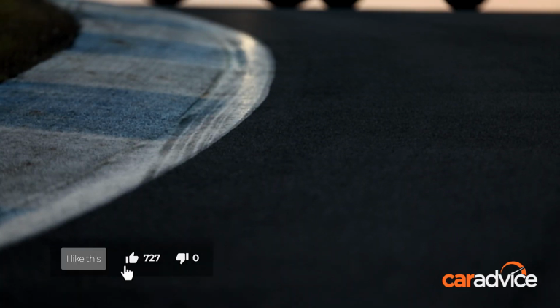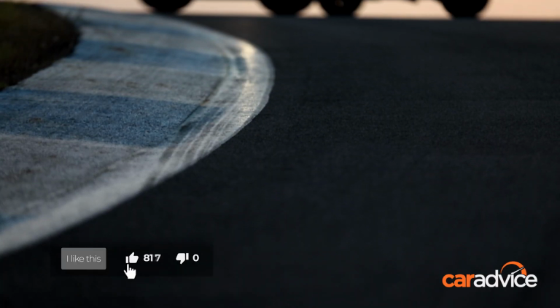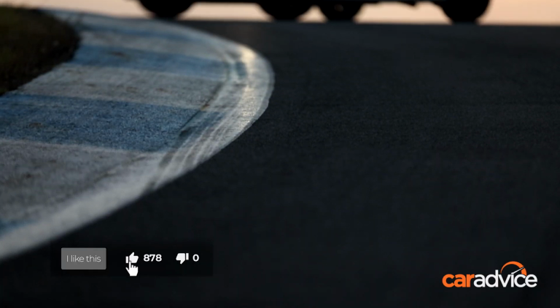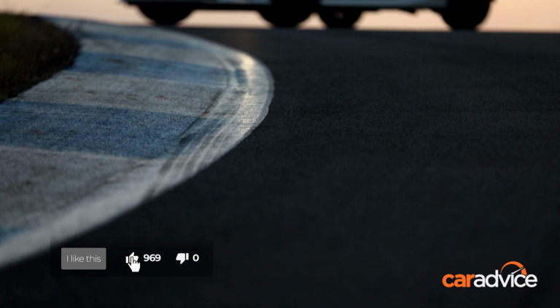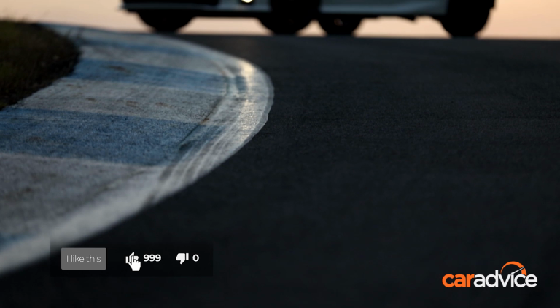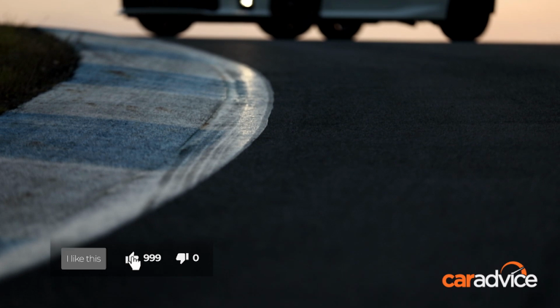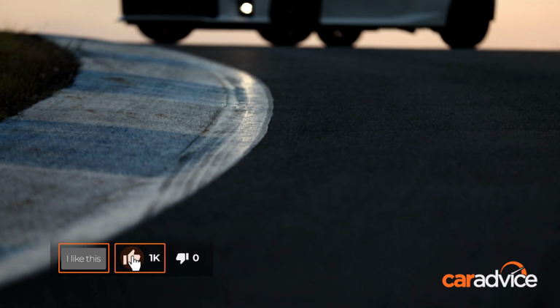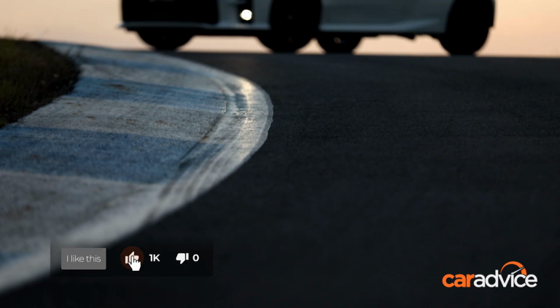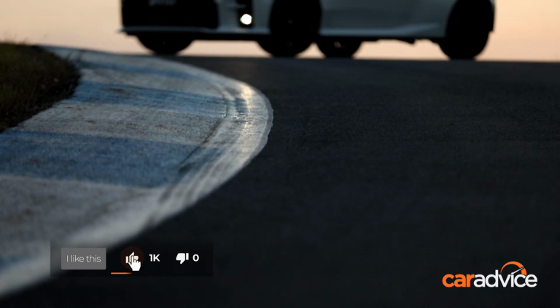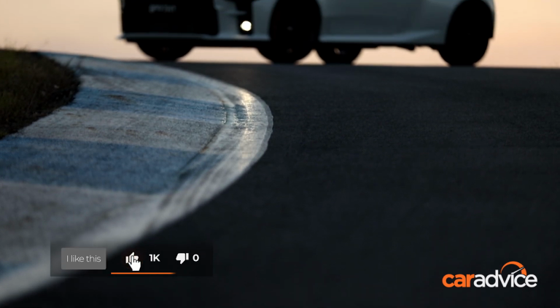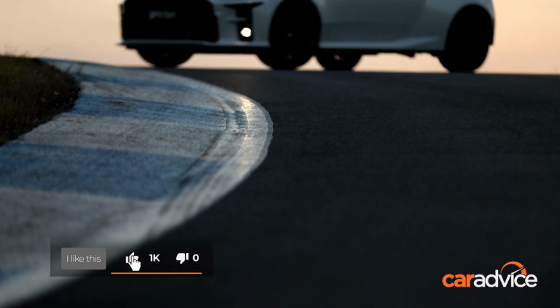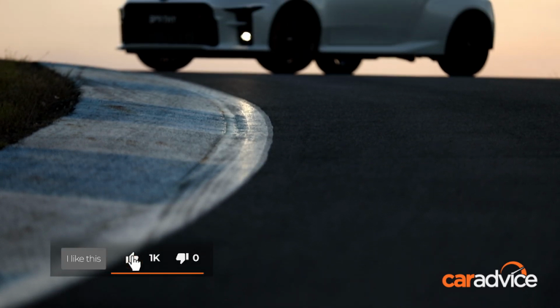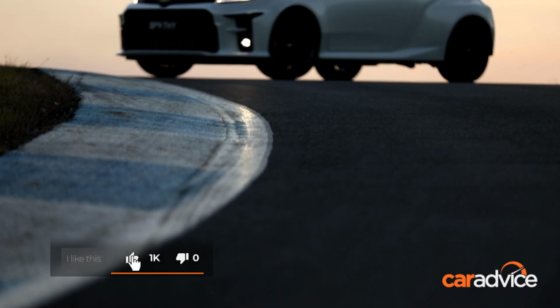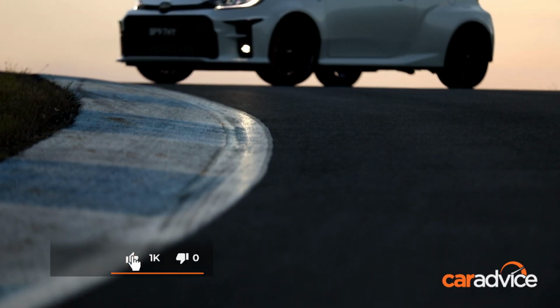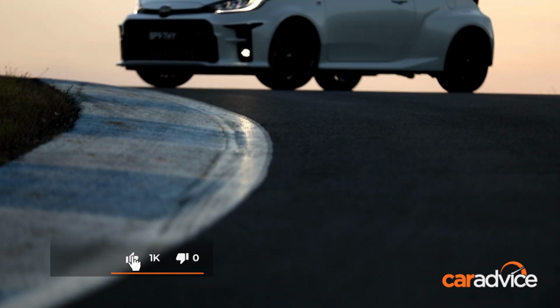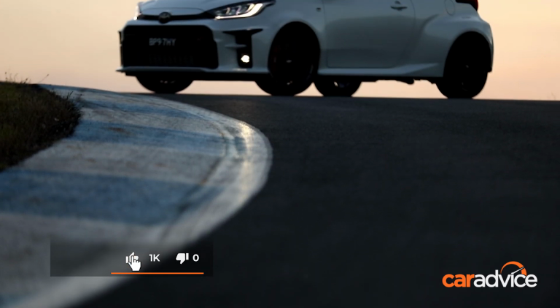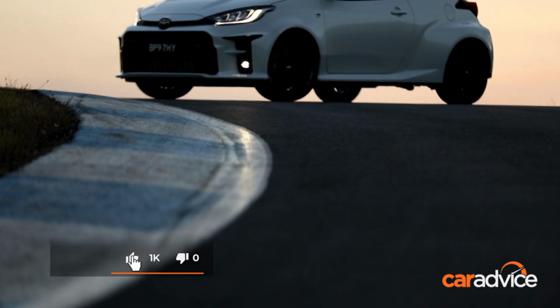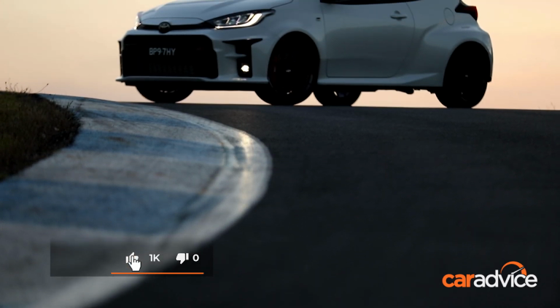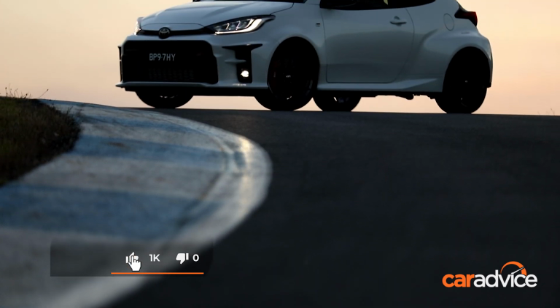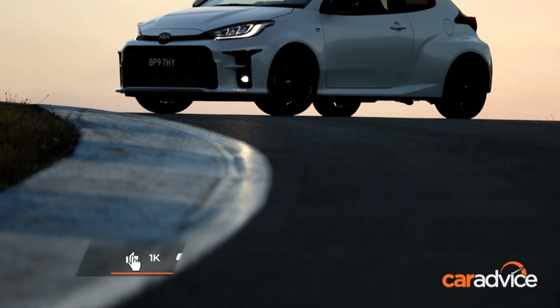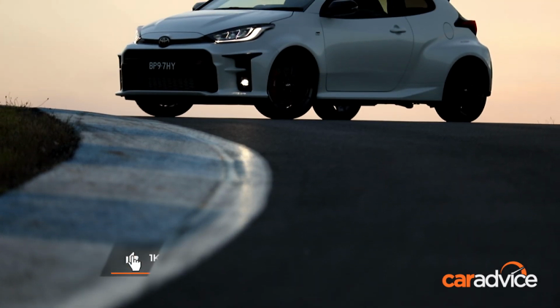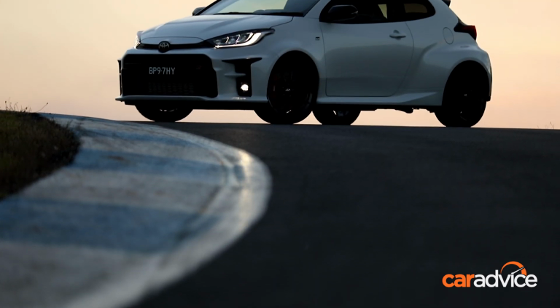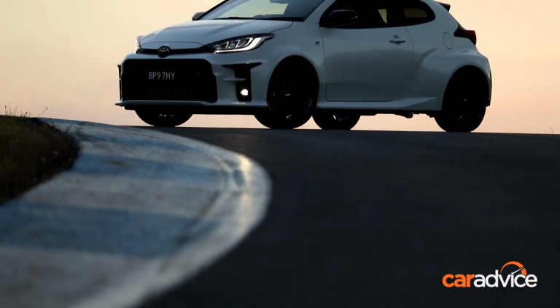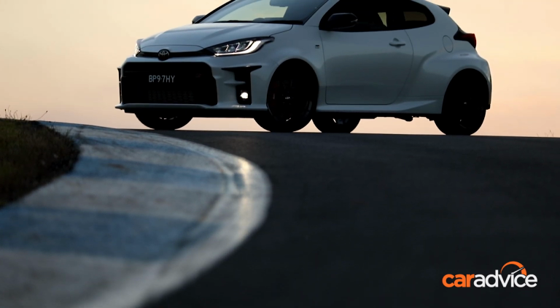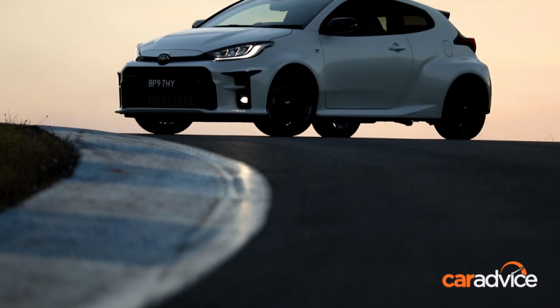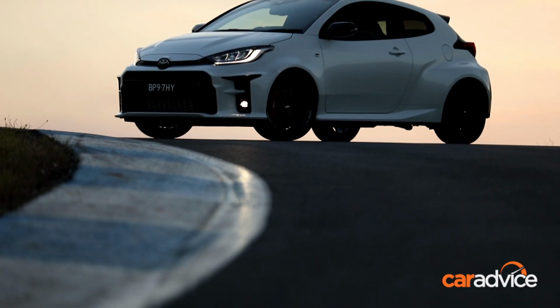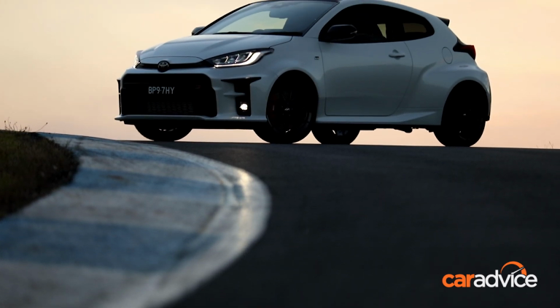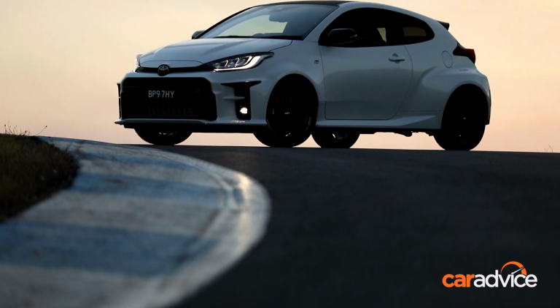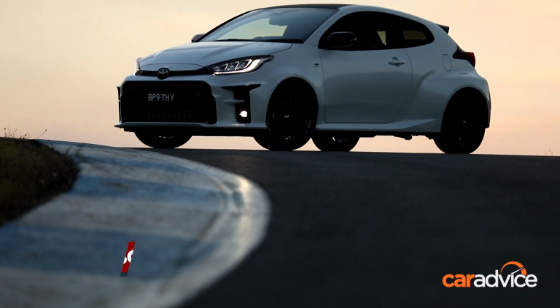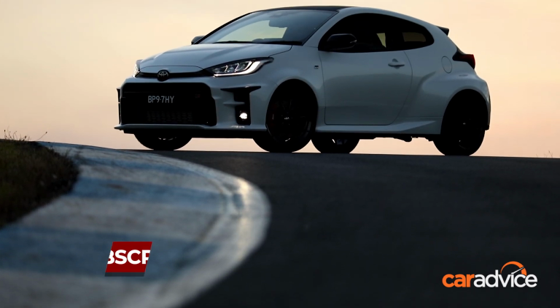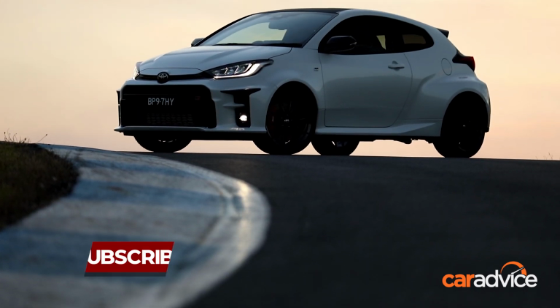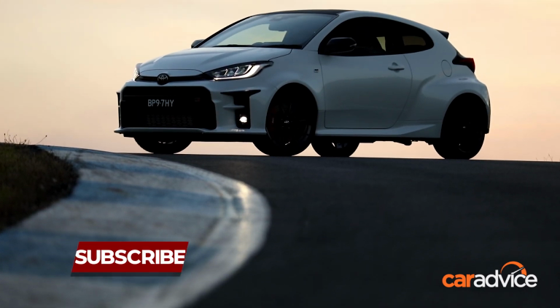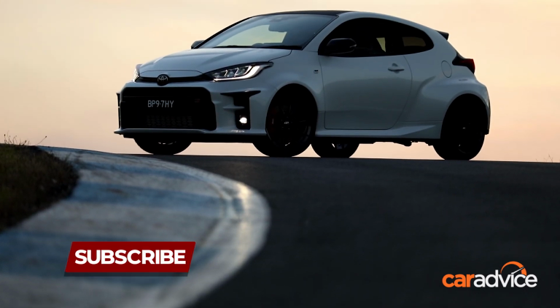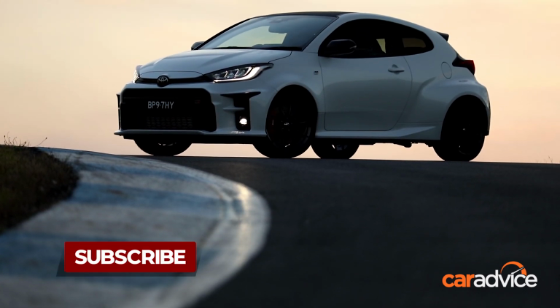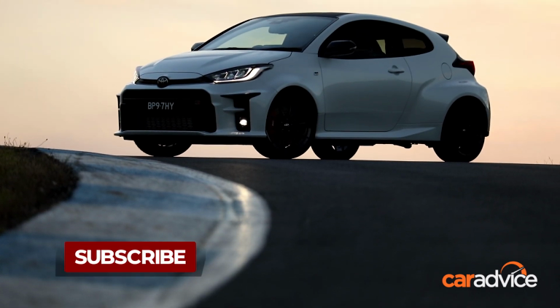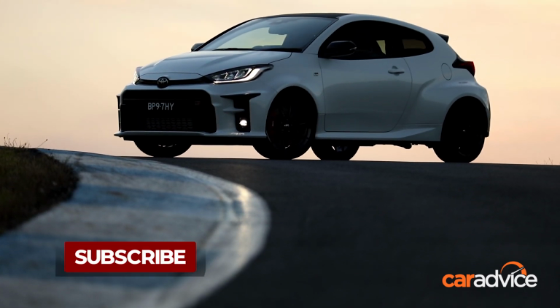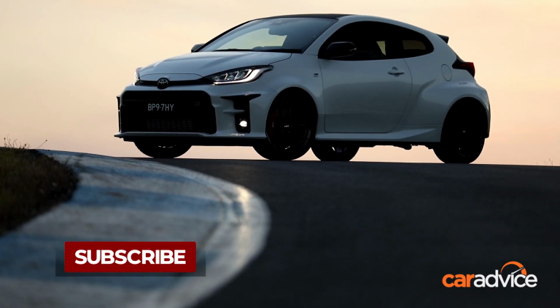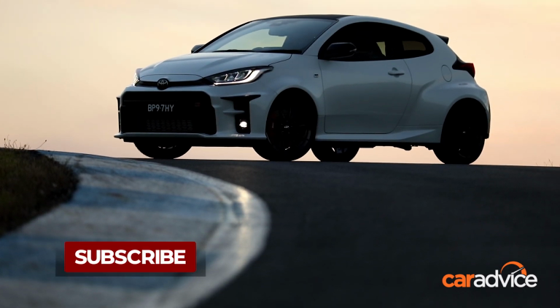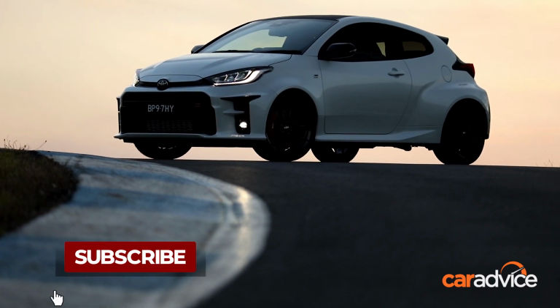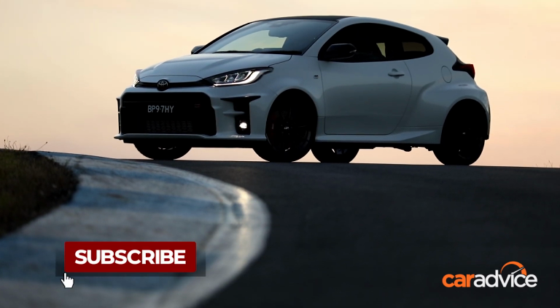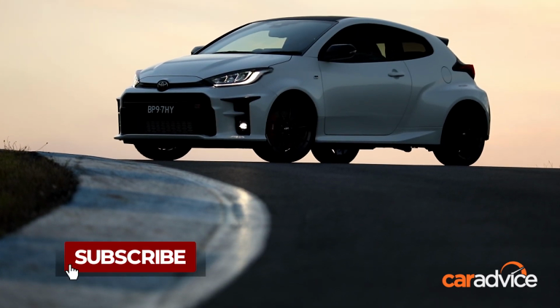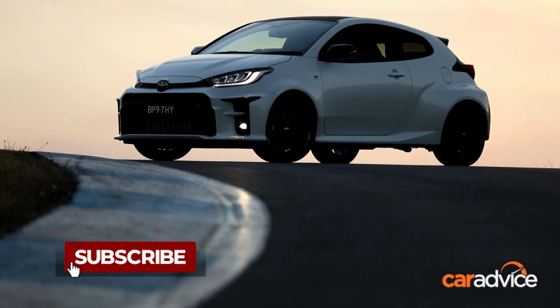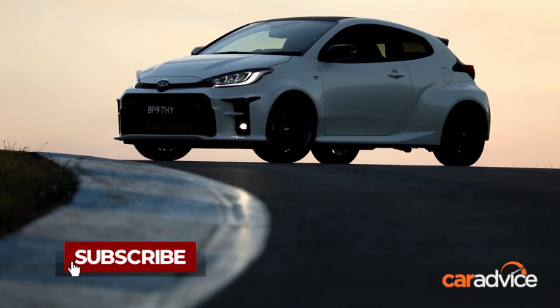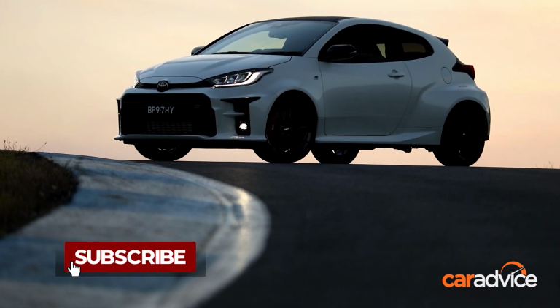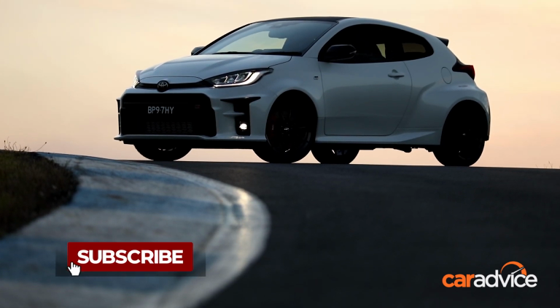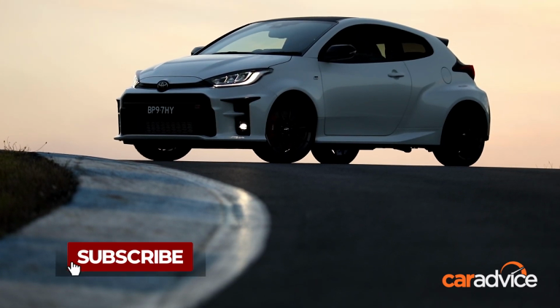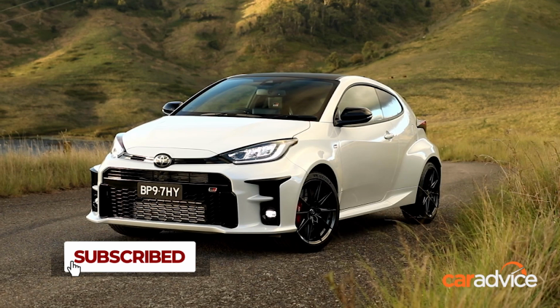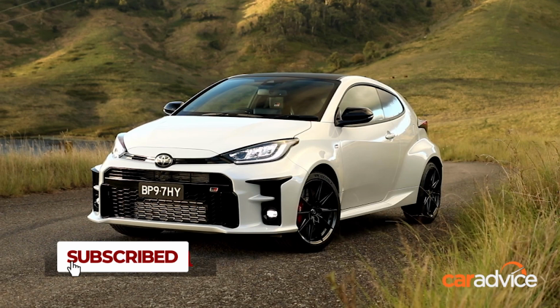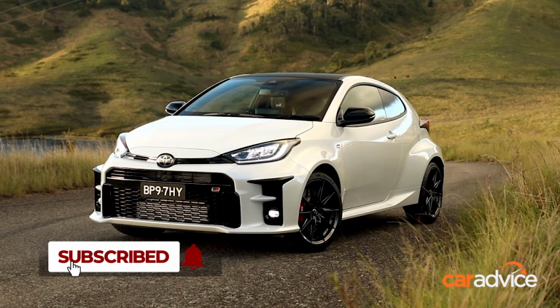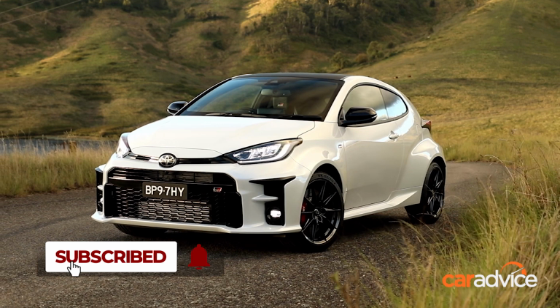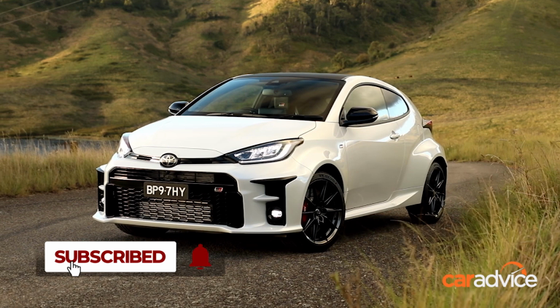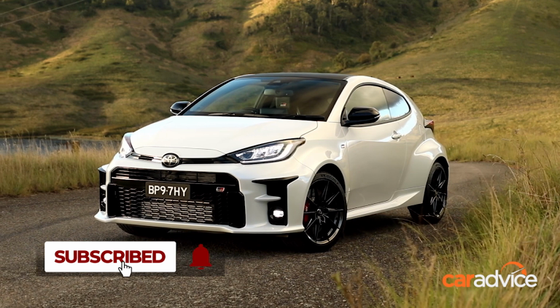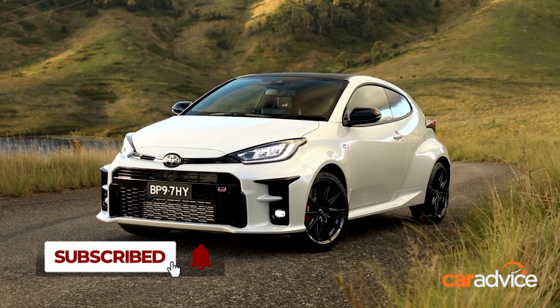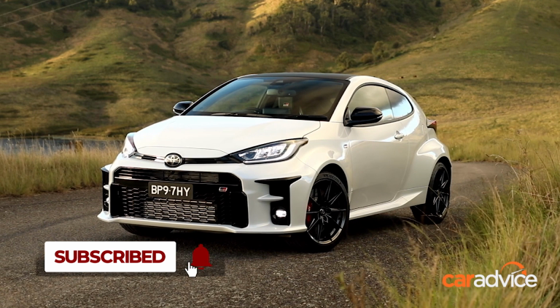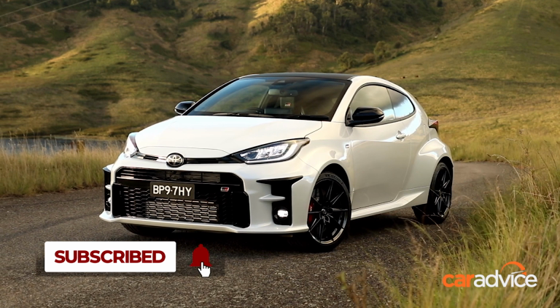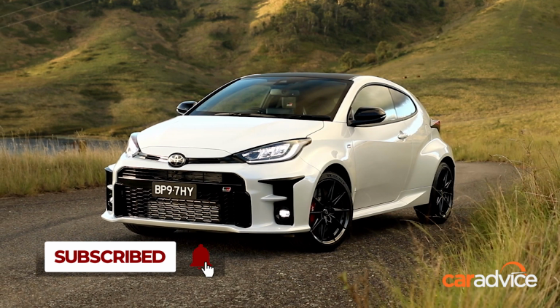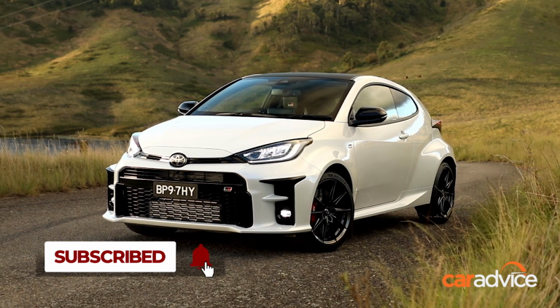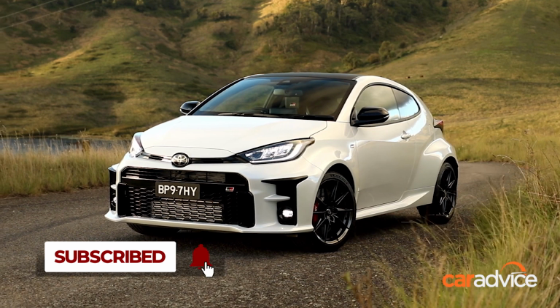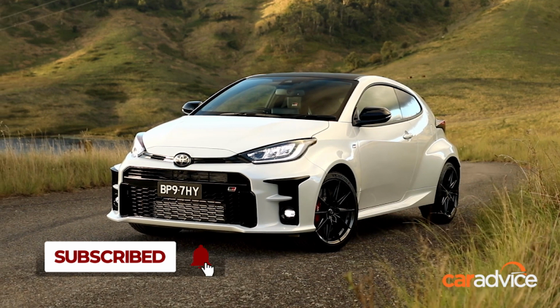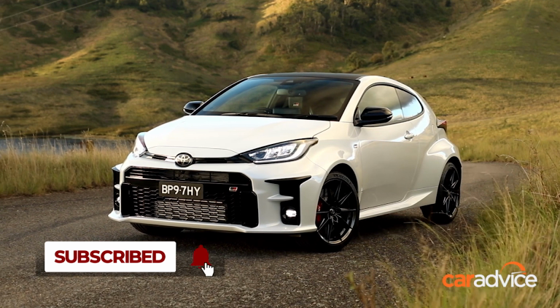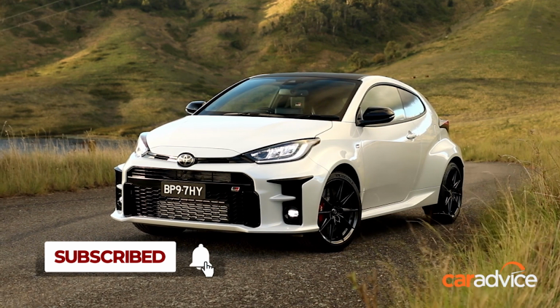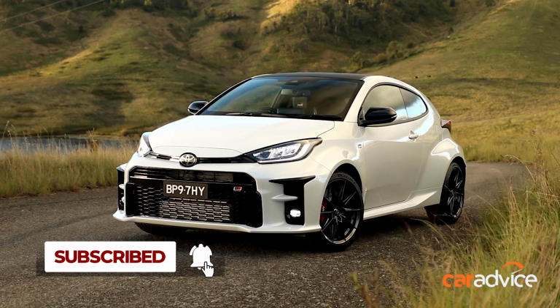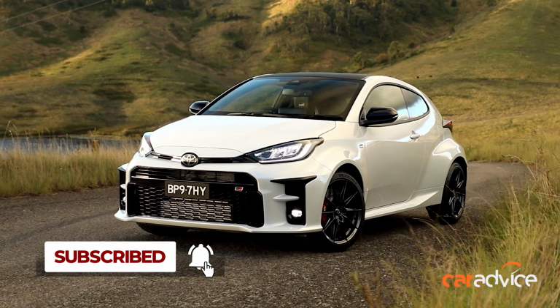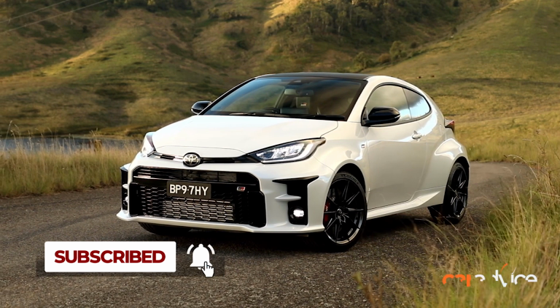I can genuinely see the appeal of the GR Yaris Rally, but at close to $60,000, it's a hard sell.